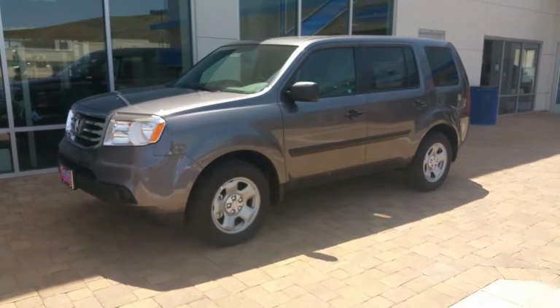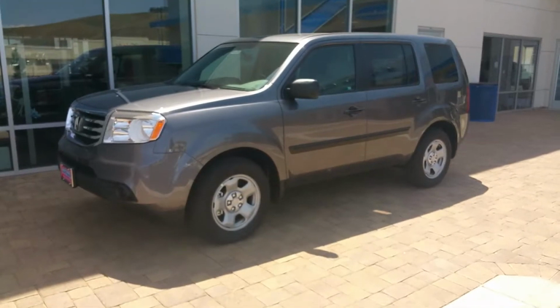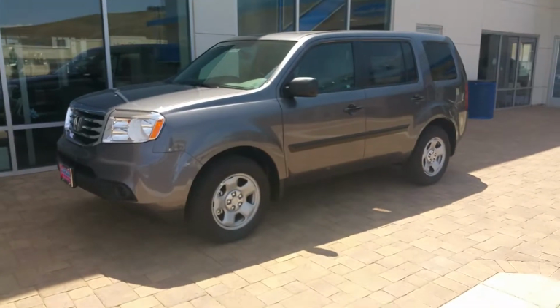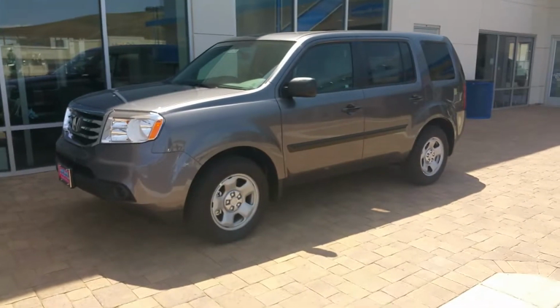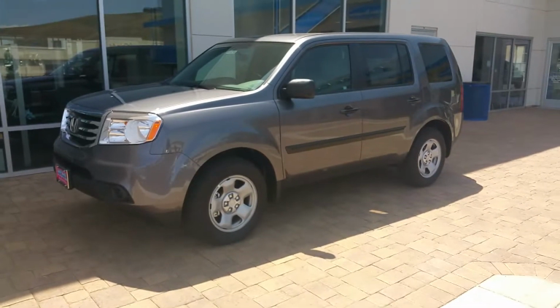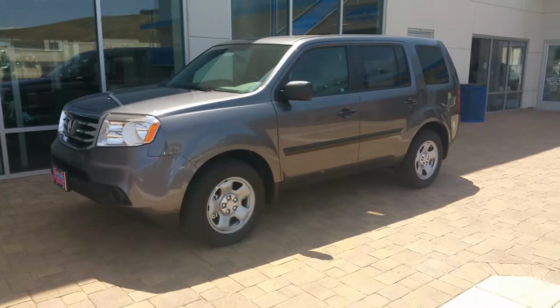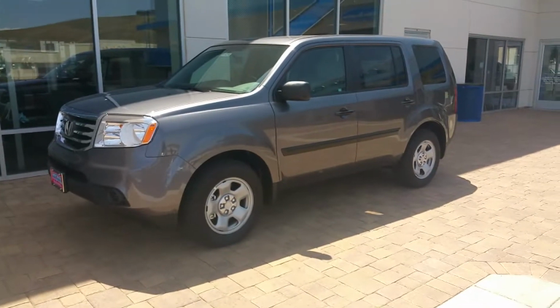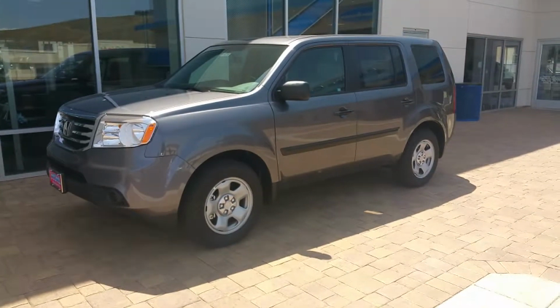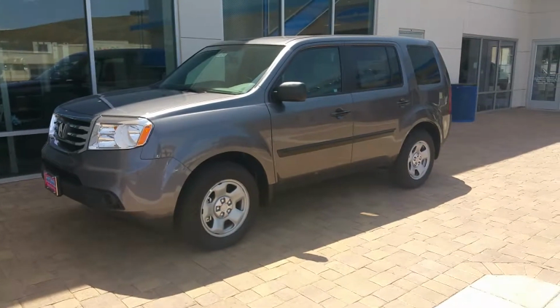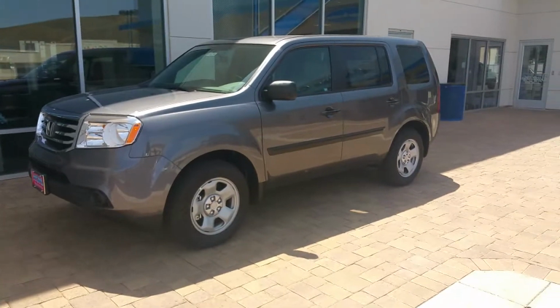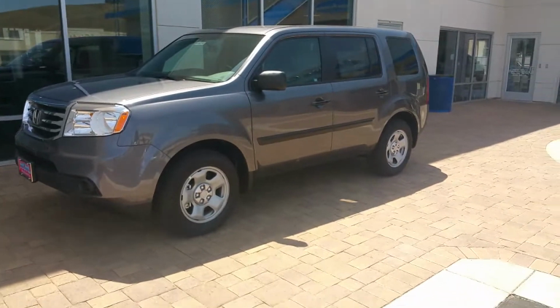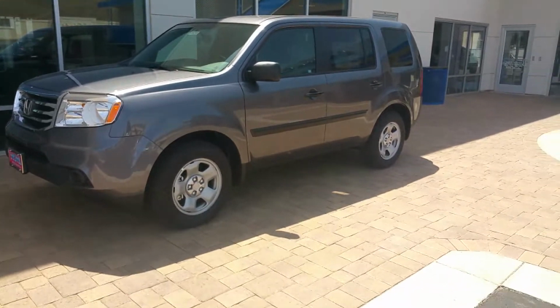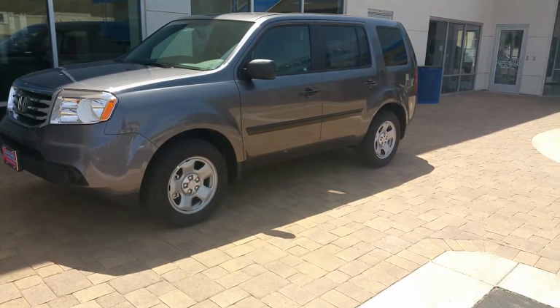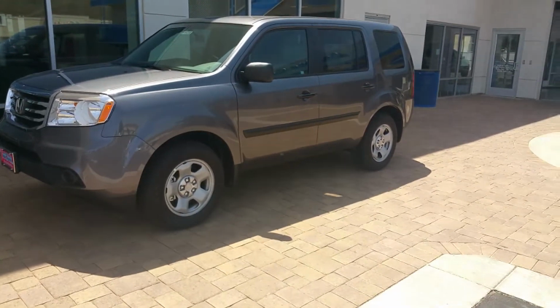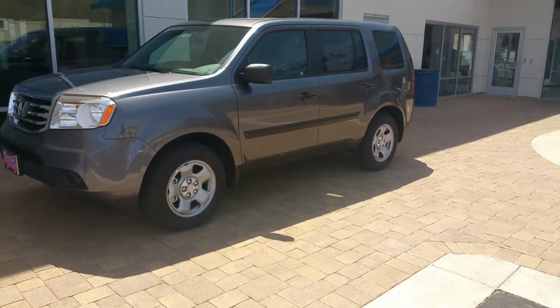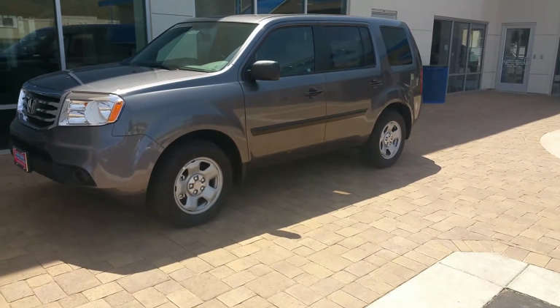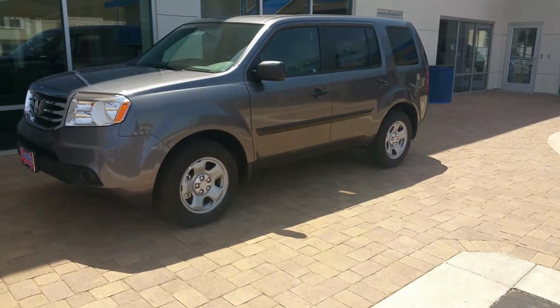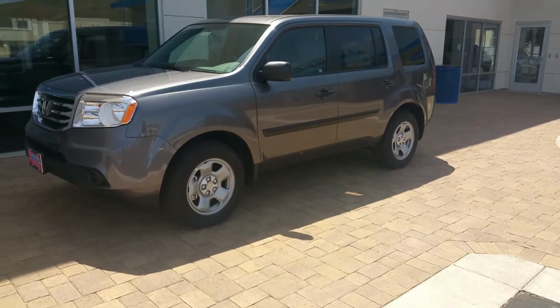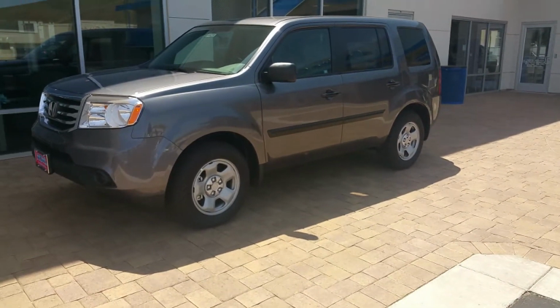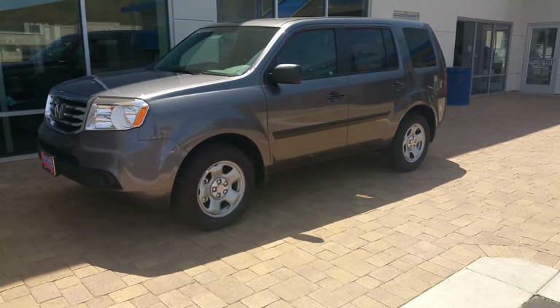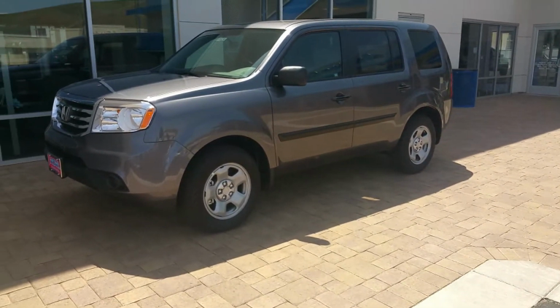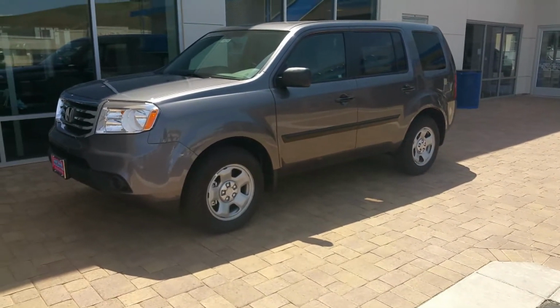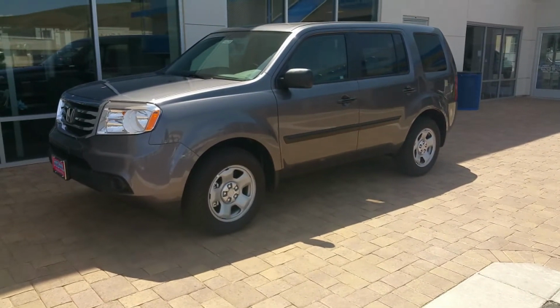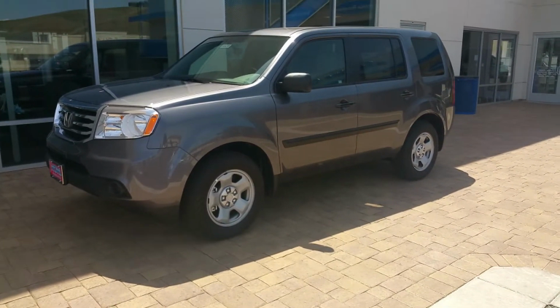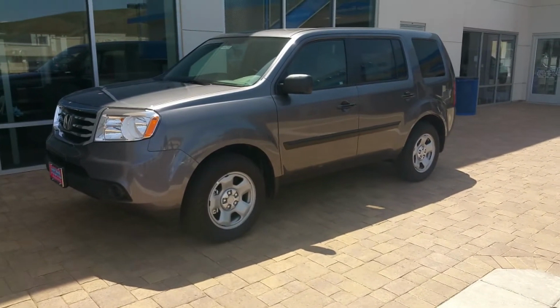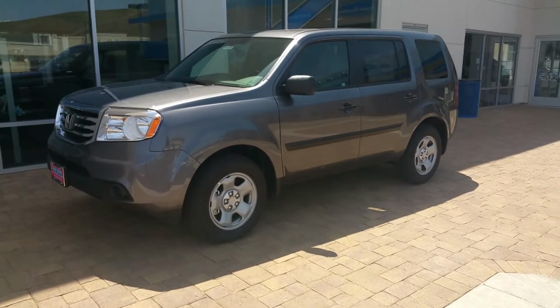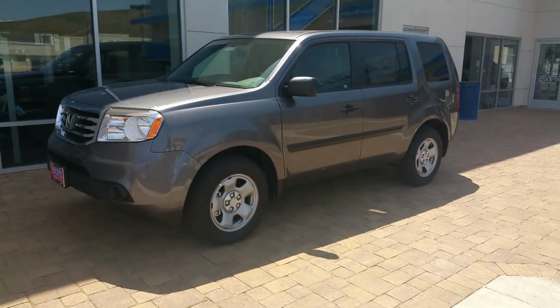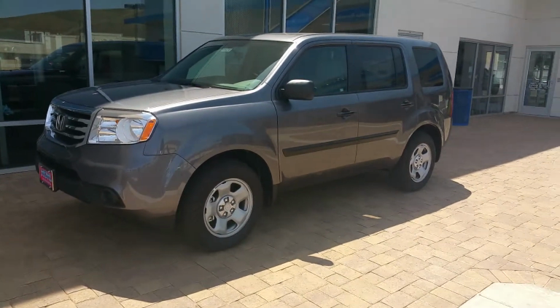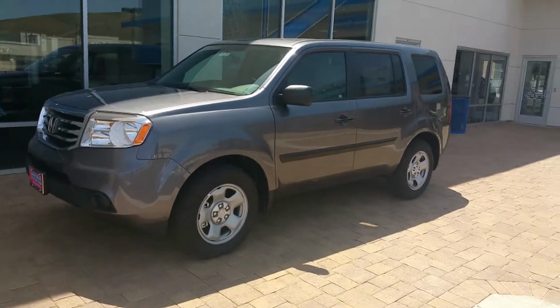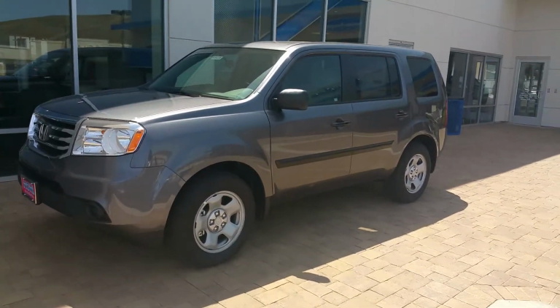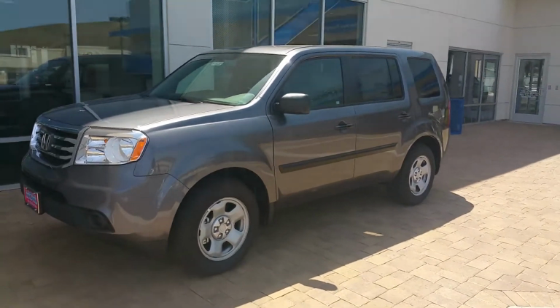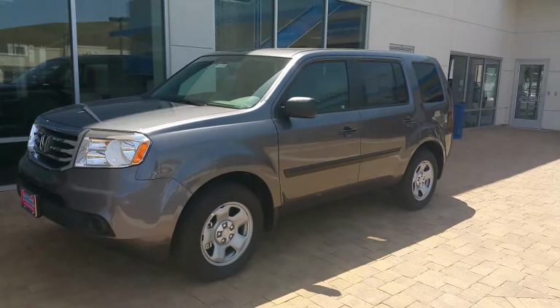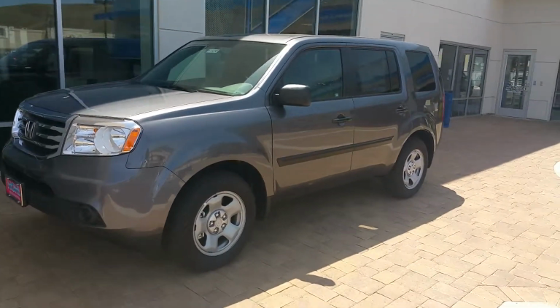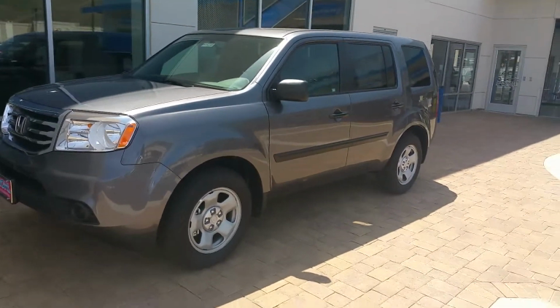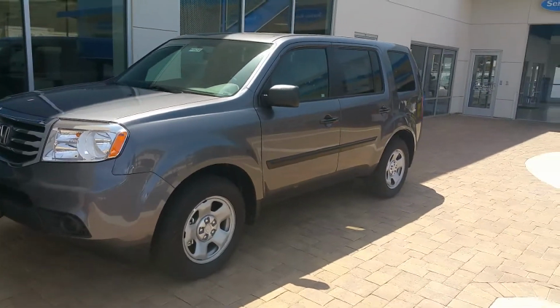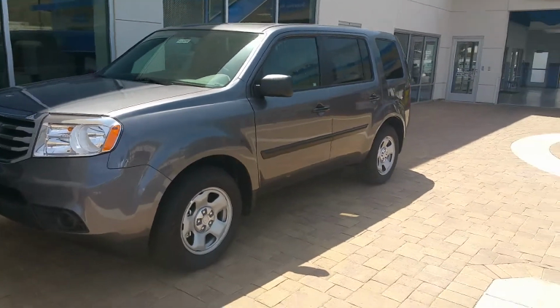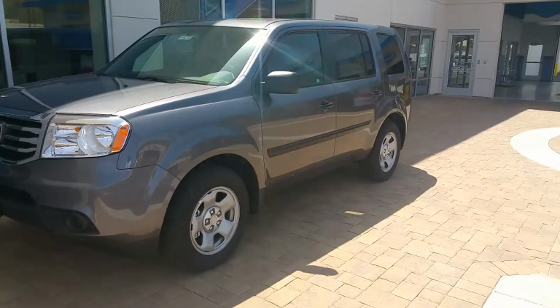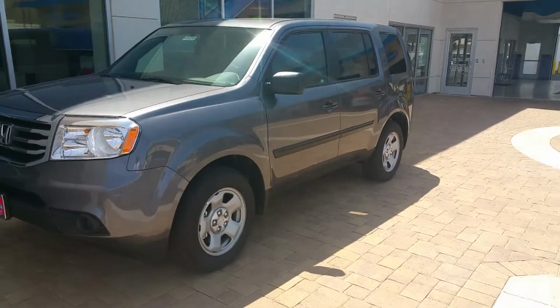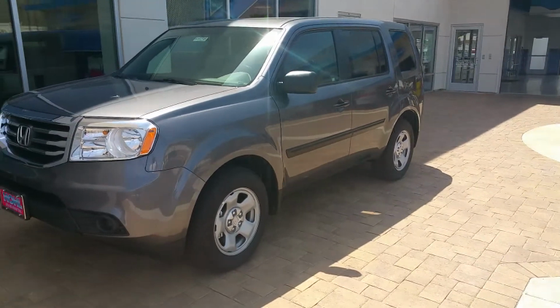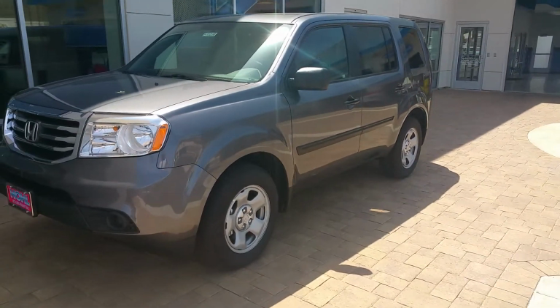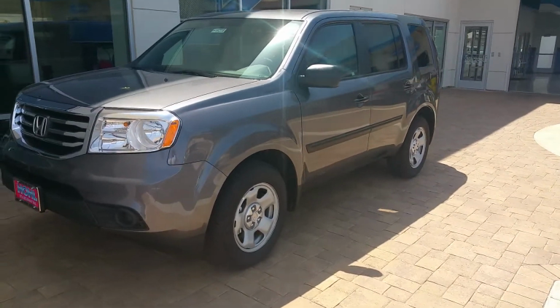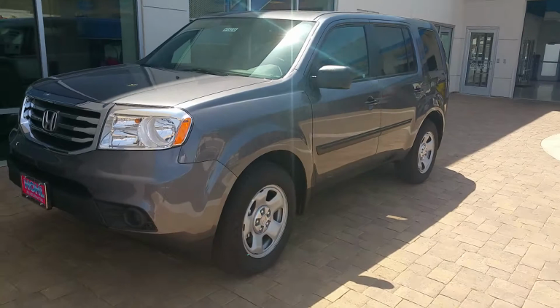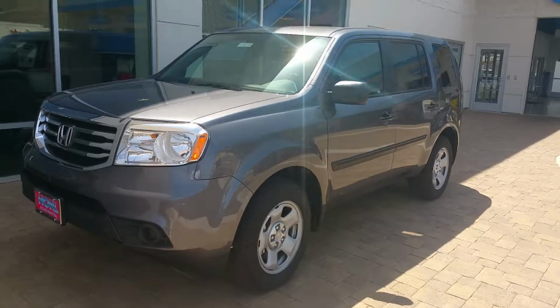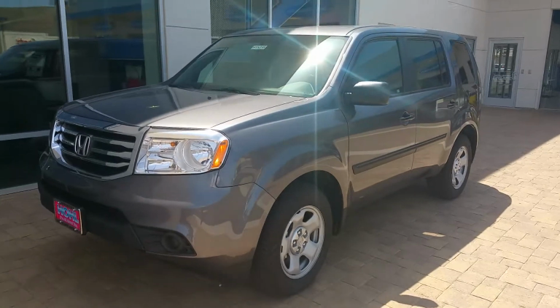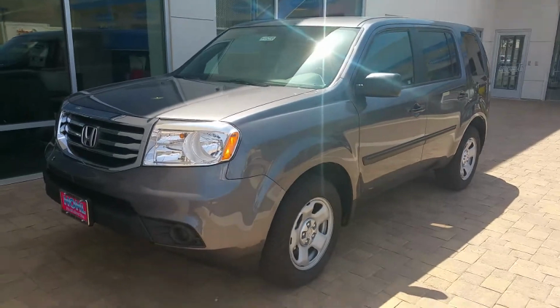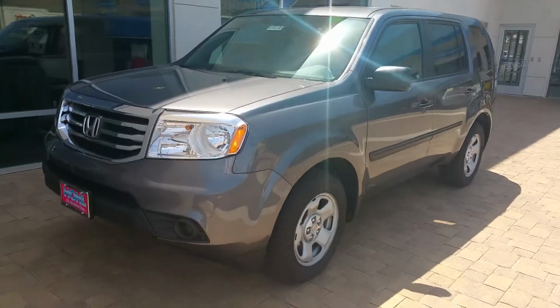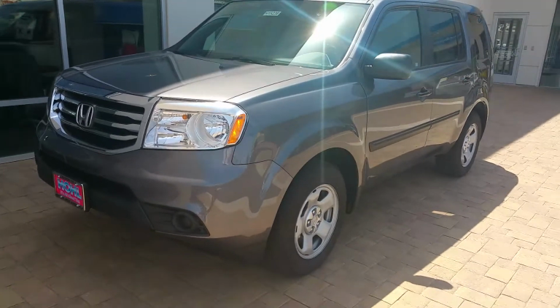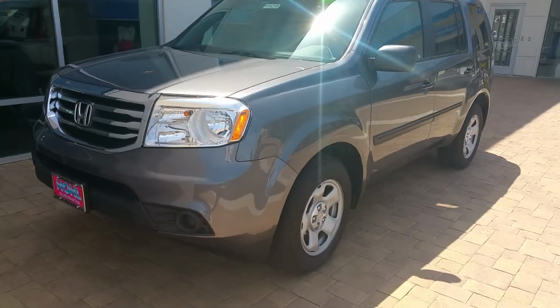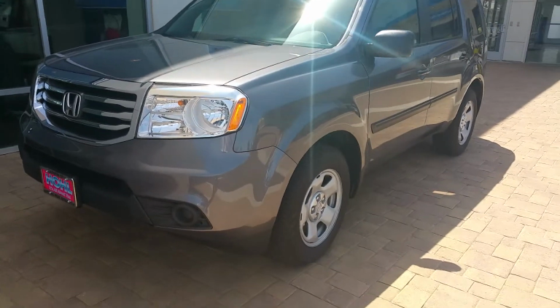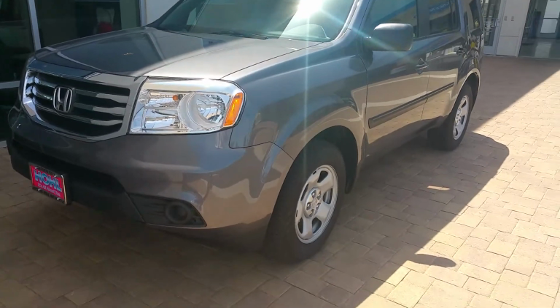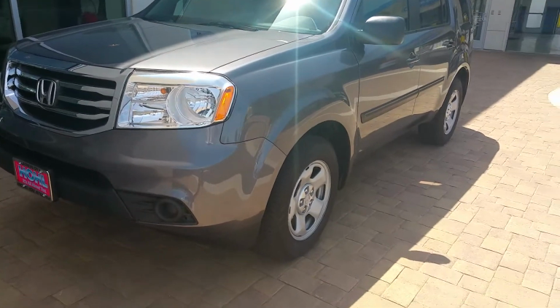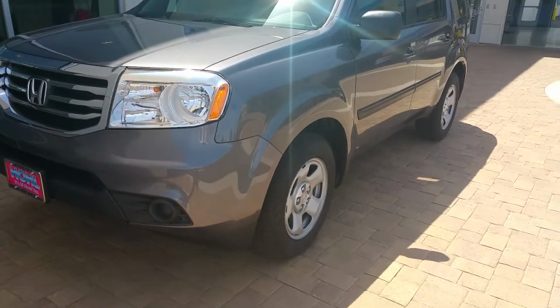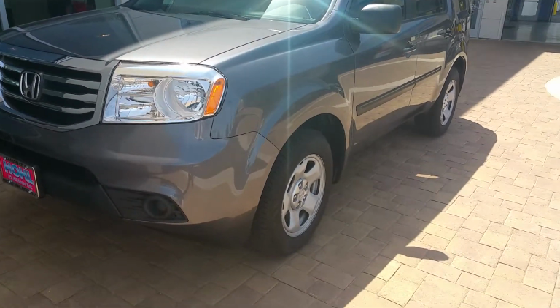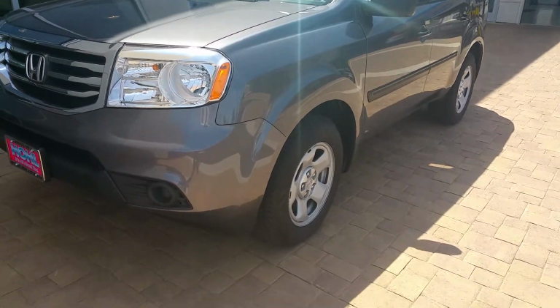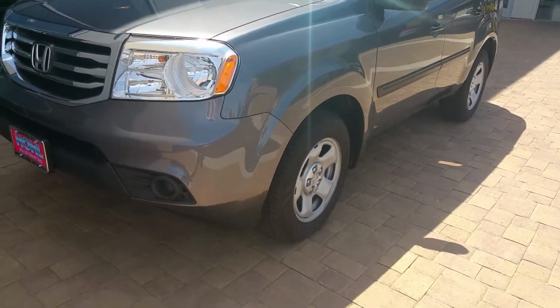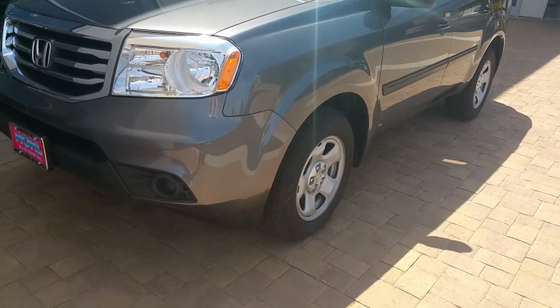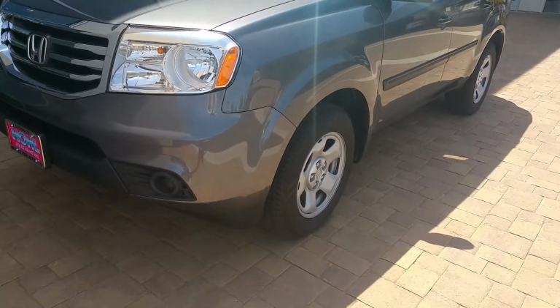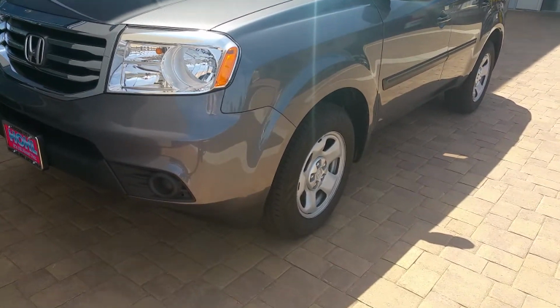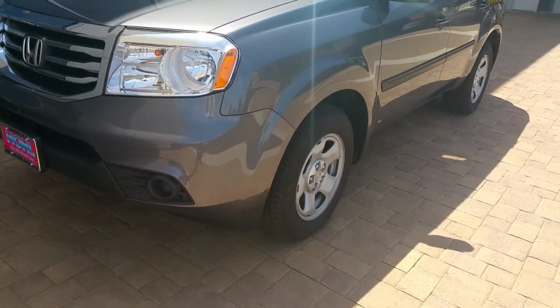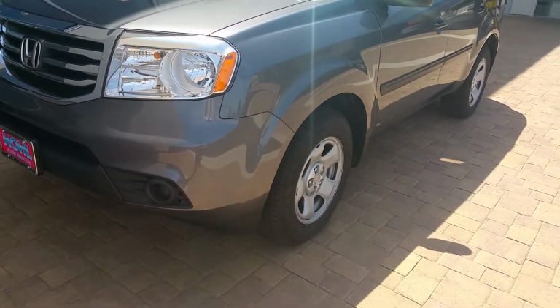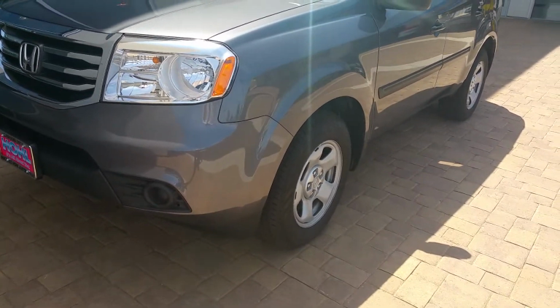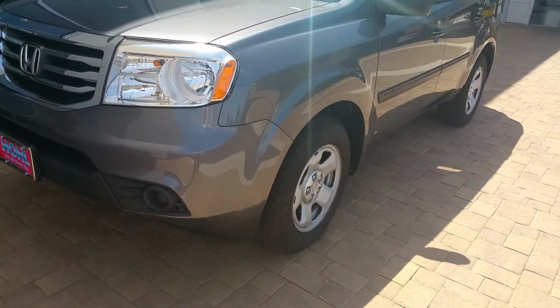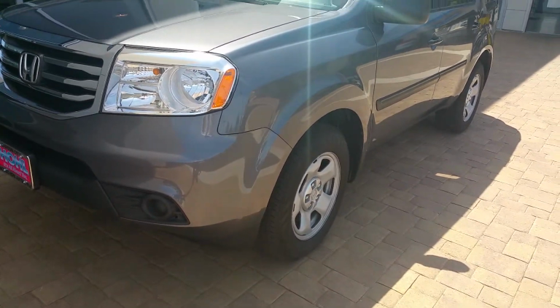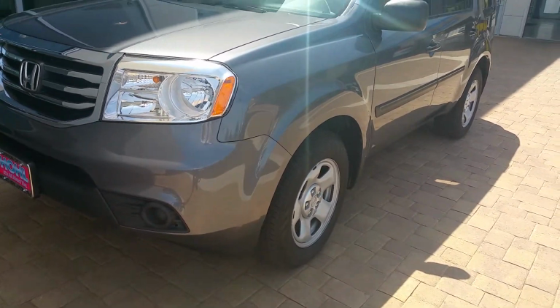Hey Willis, Sean again here. This is the 2015 Pilot LX — this is the more basic of the models.